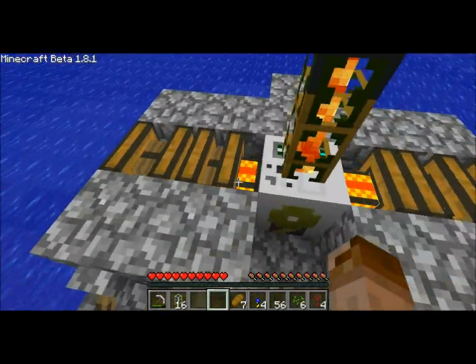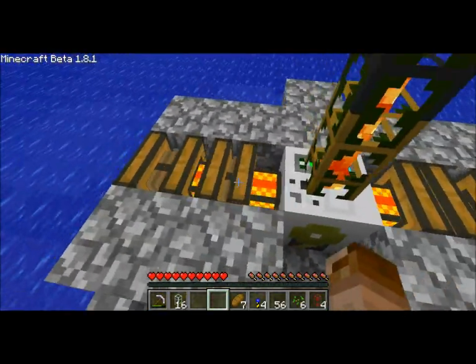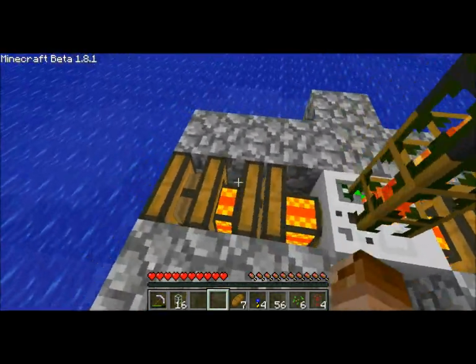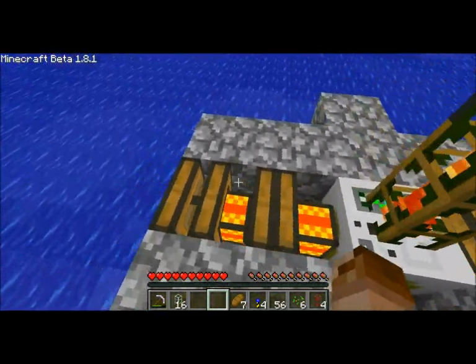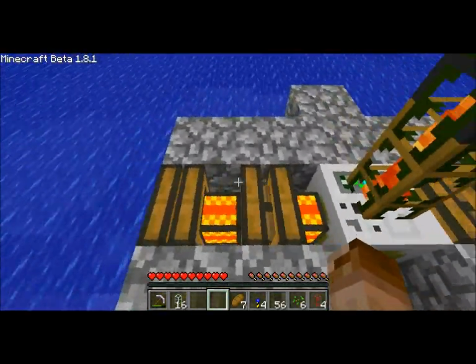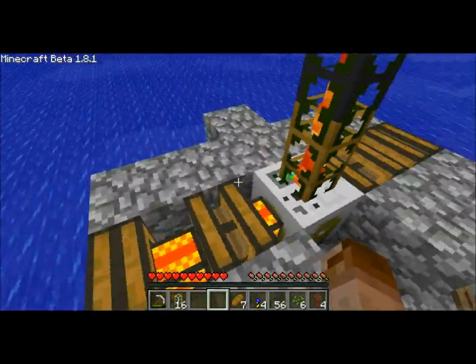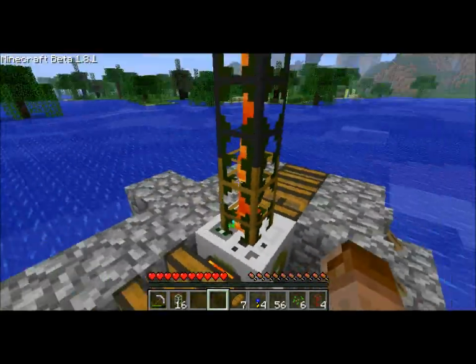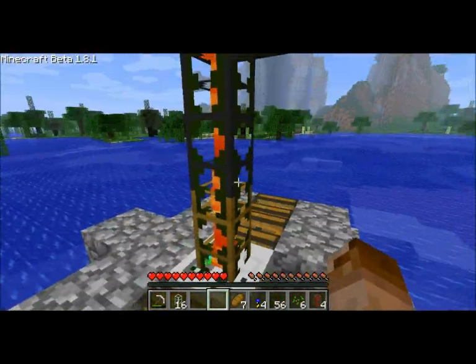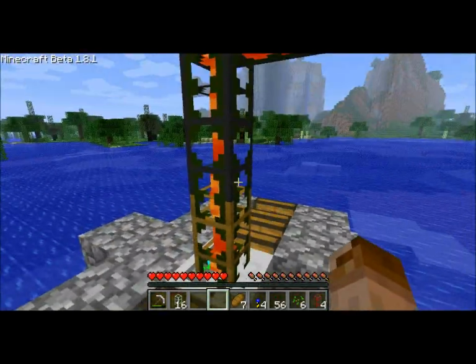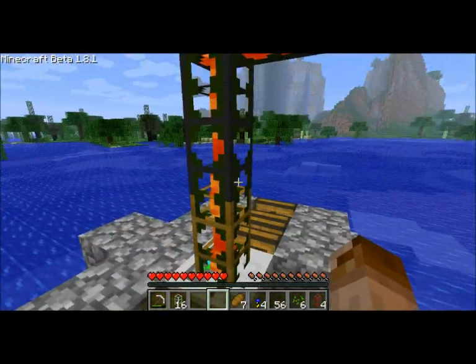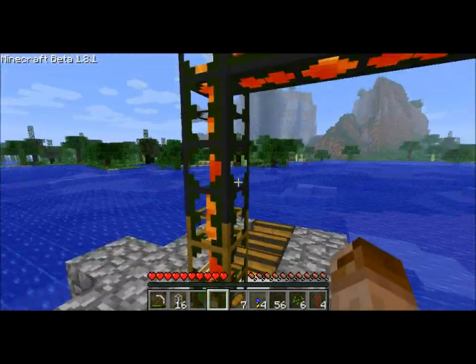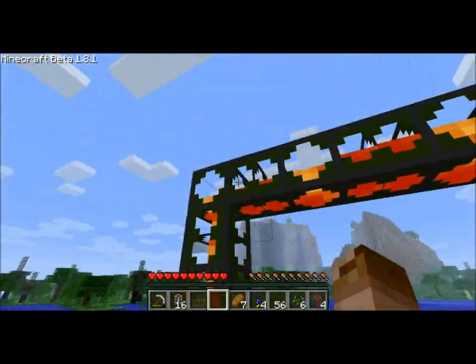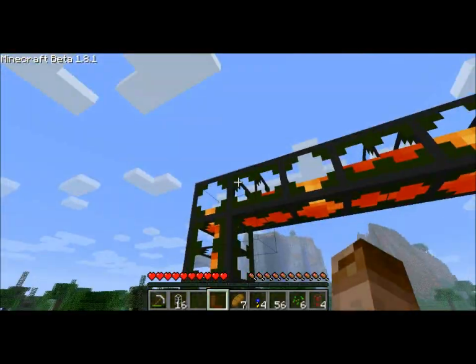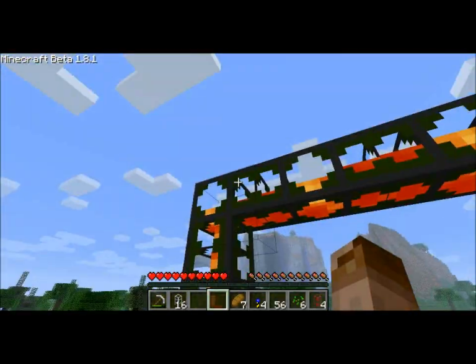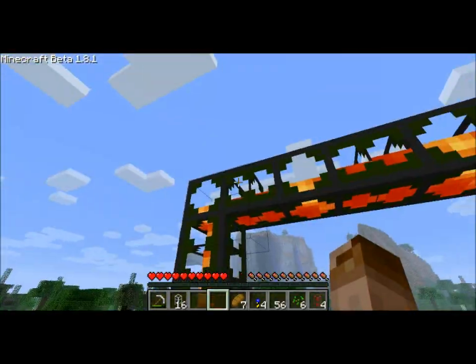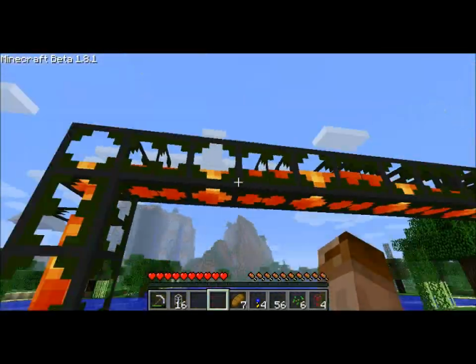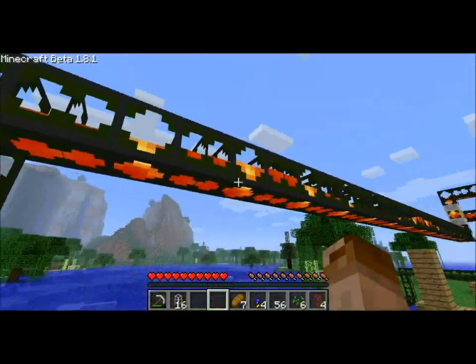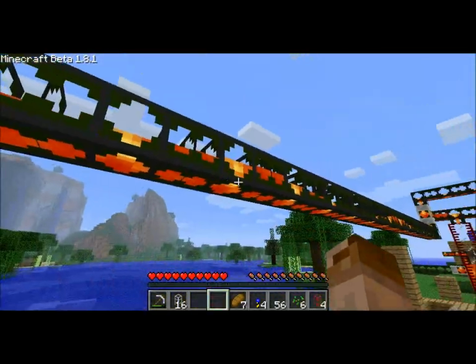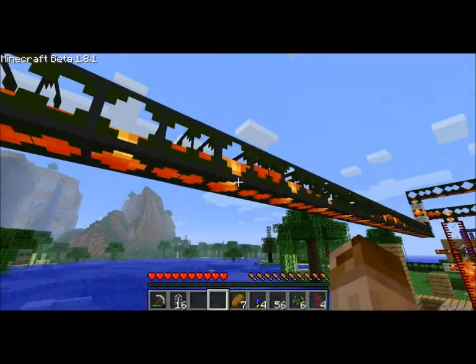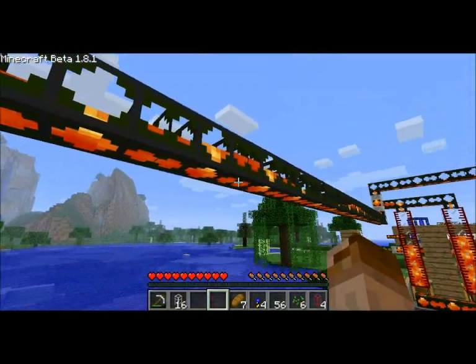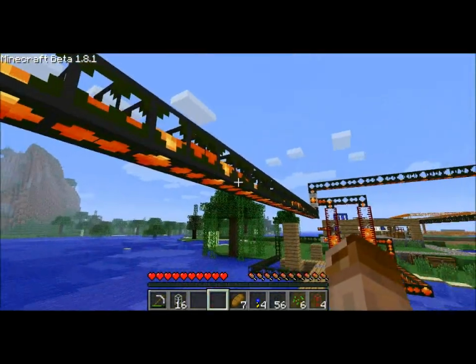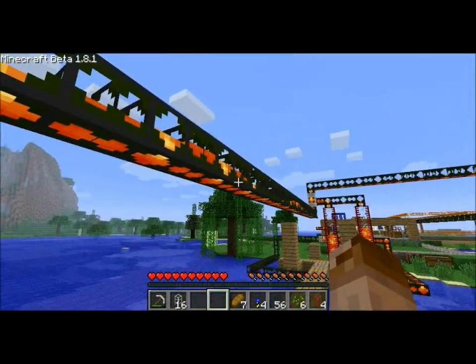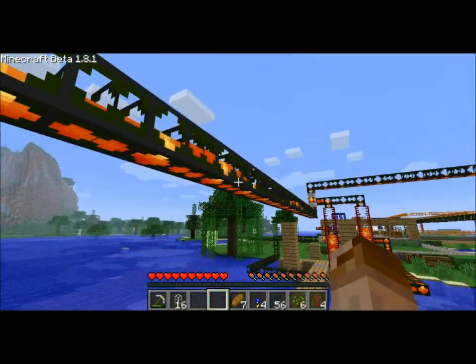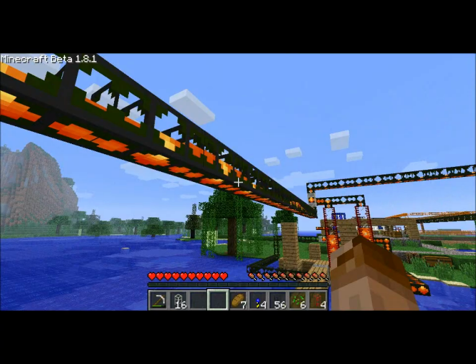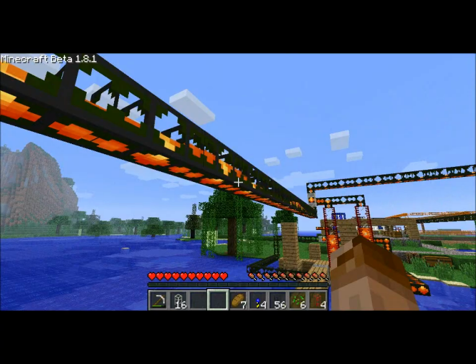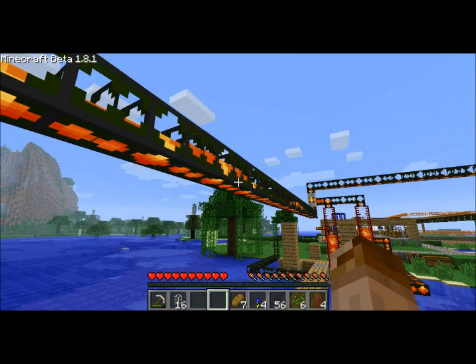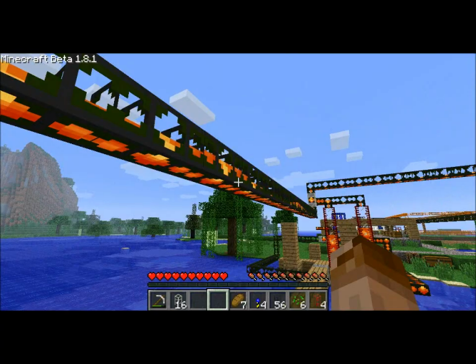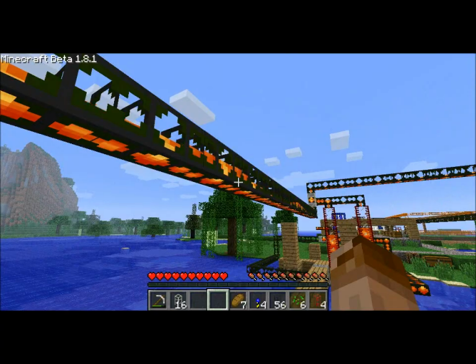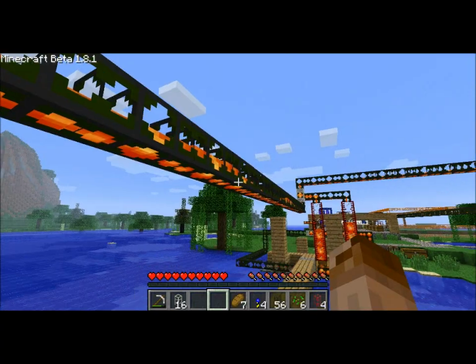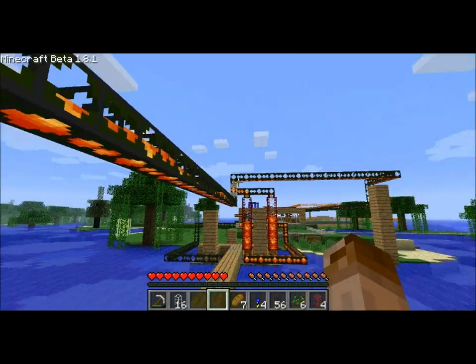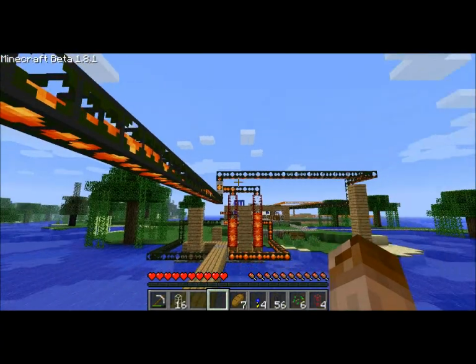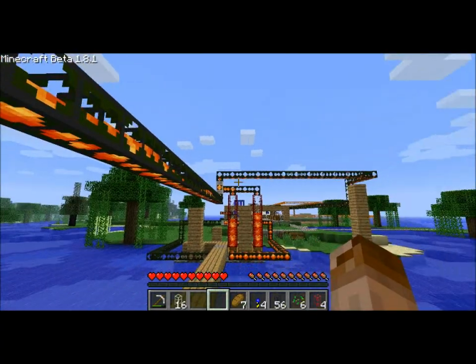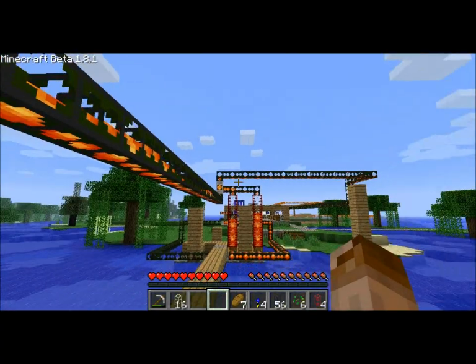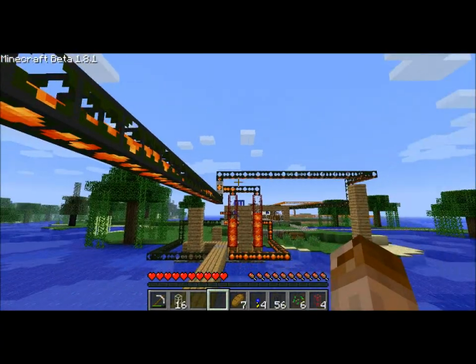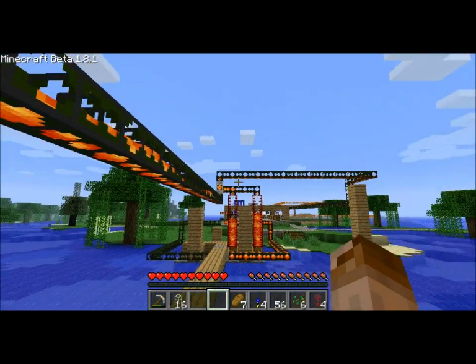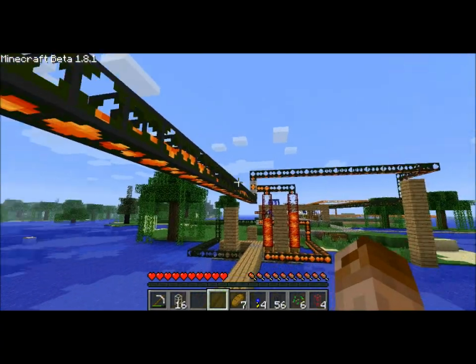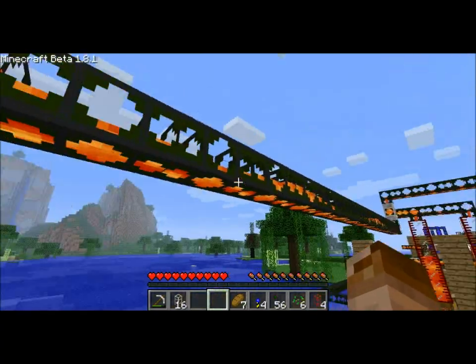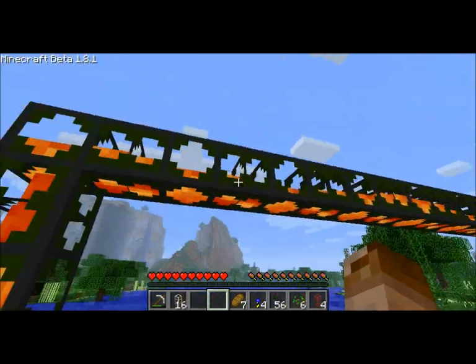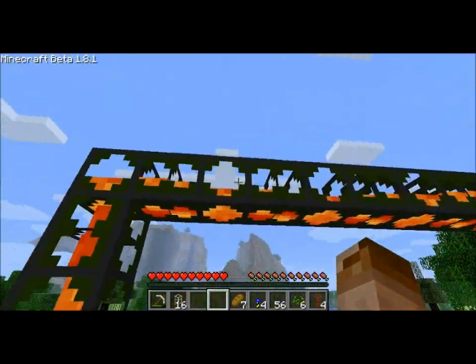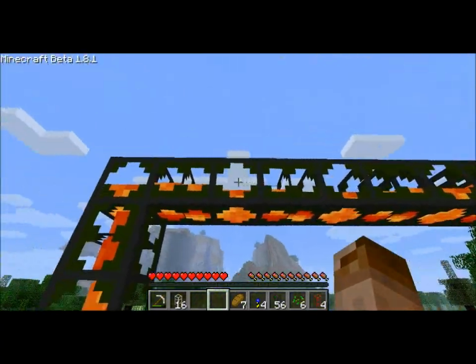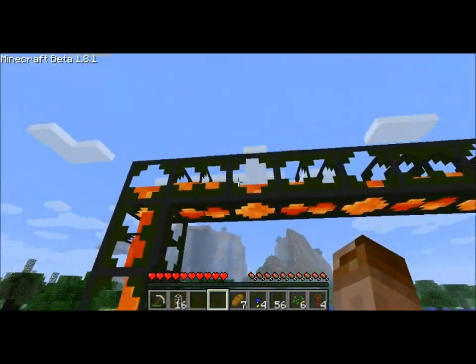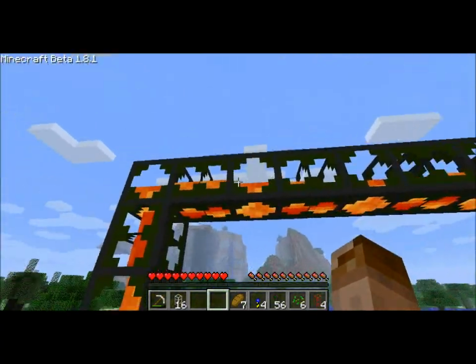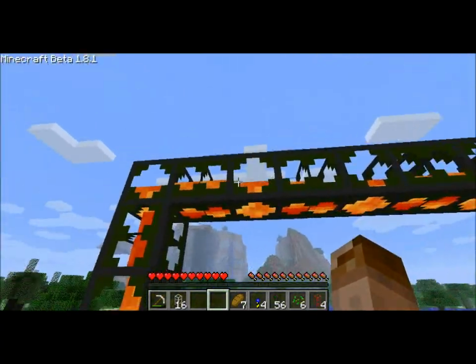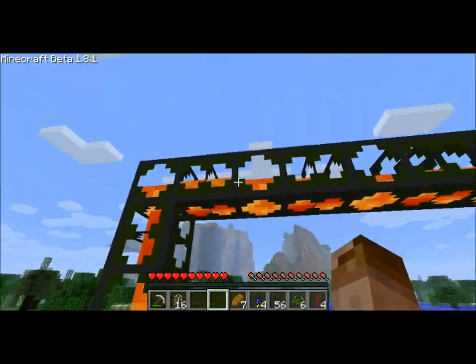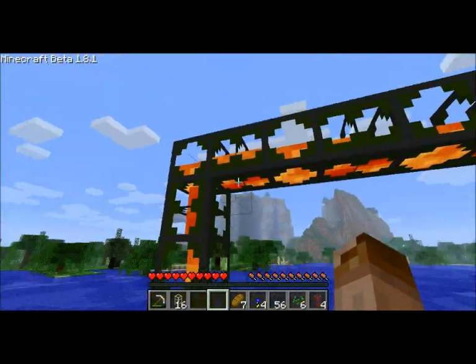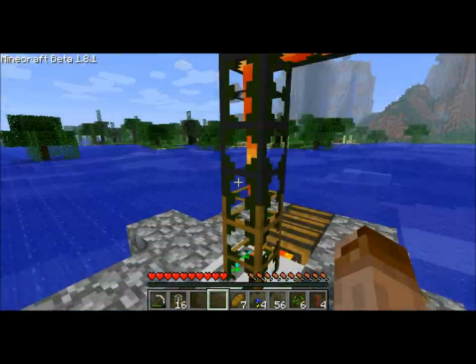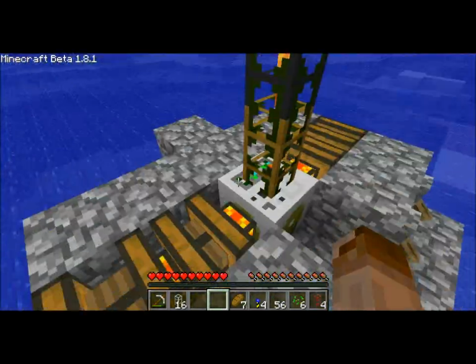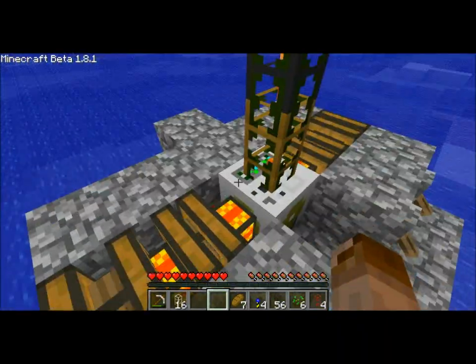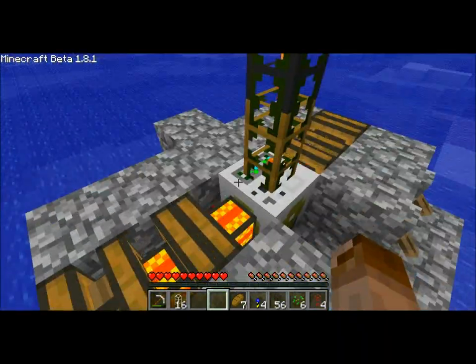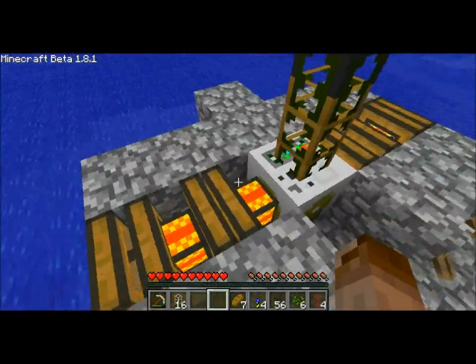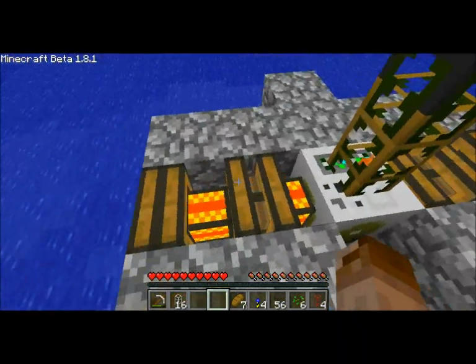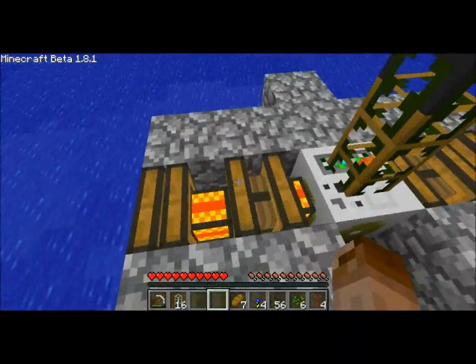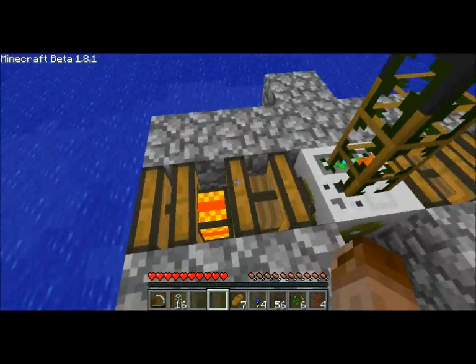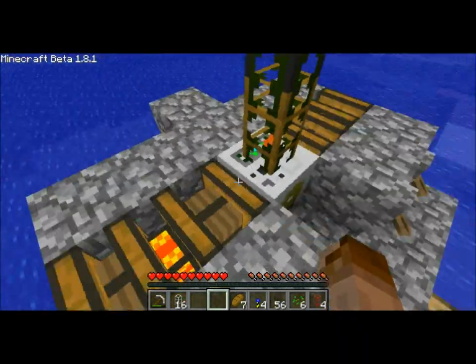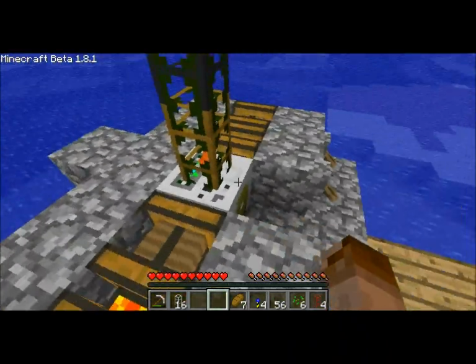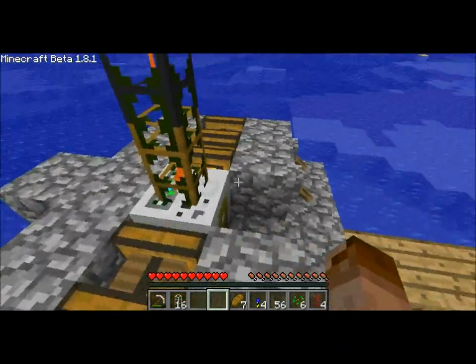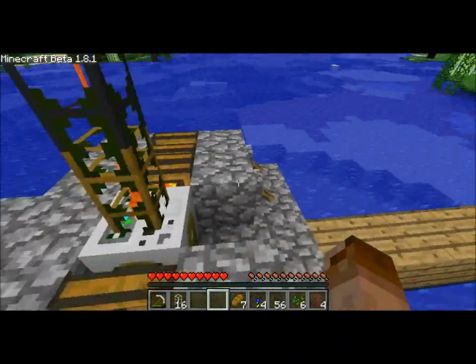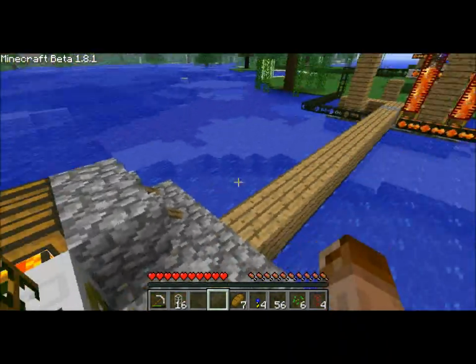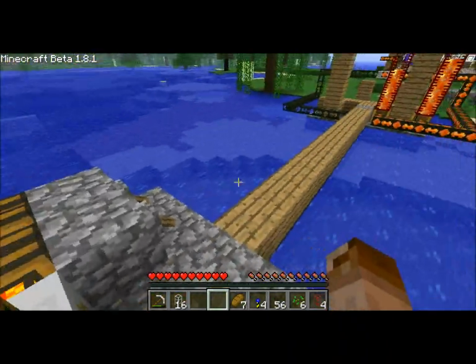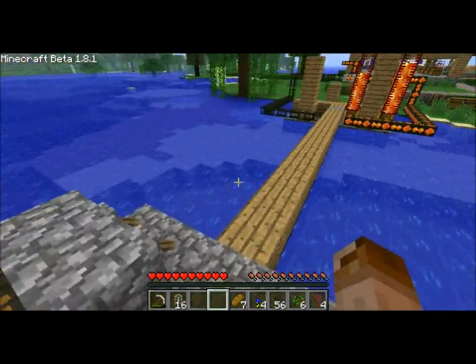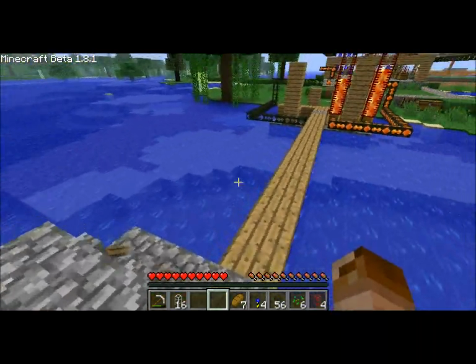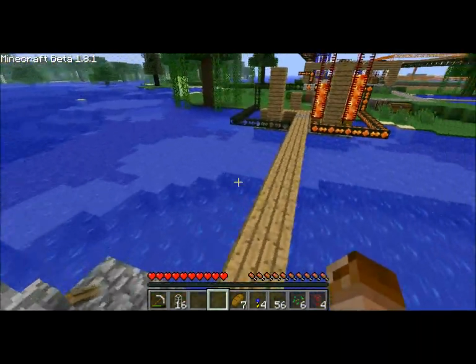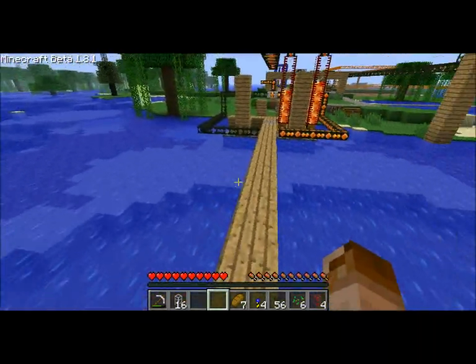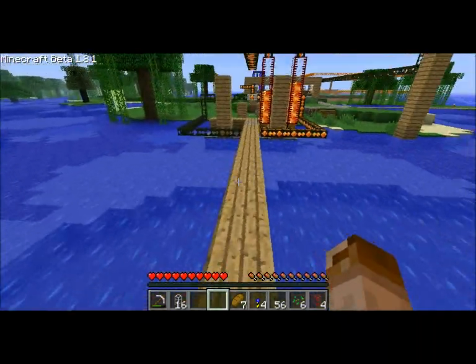This thing is my lava derrick. Usually you hear of oil derricks, but it's easier to find lava than oil, so I'm using oil to power the engines right now.